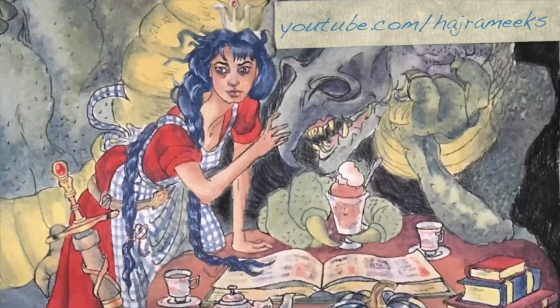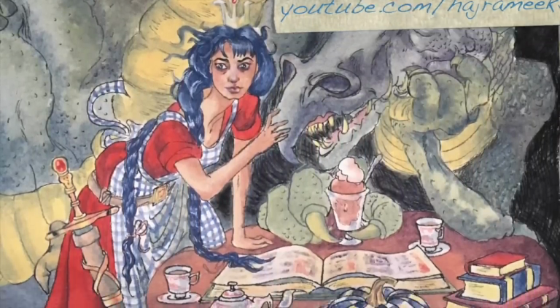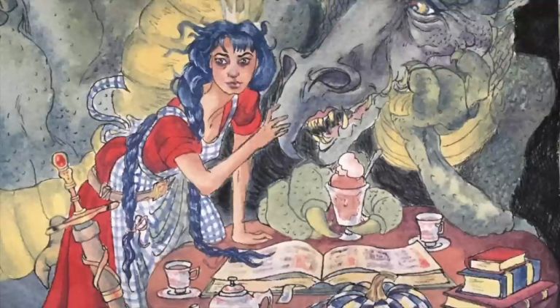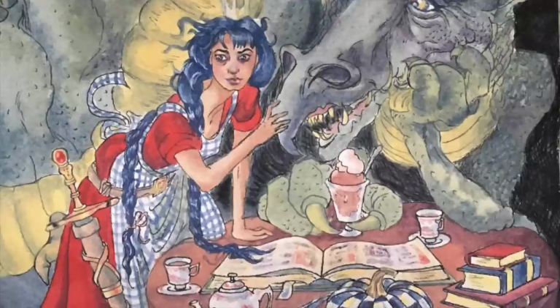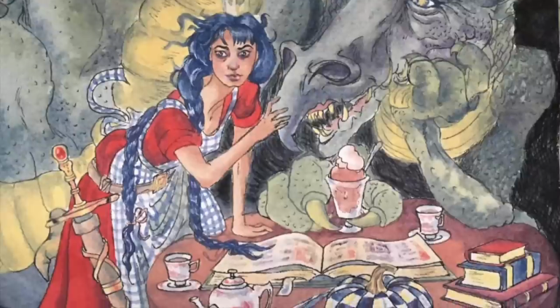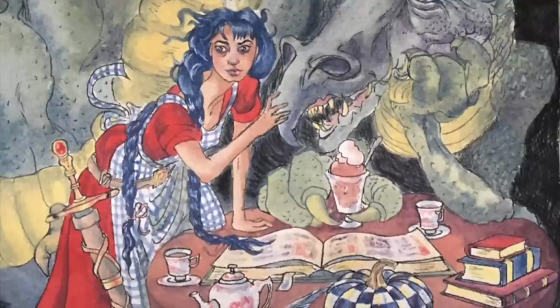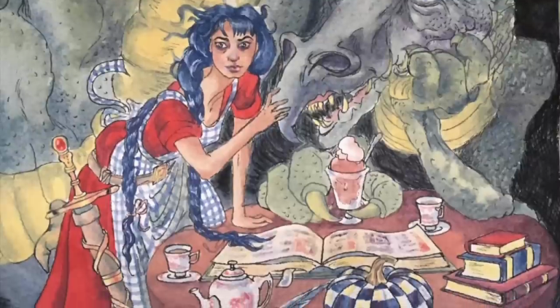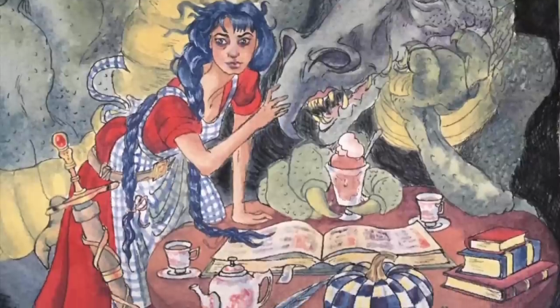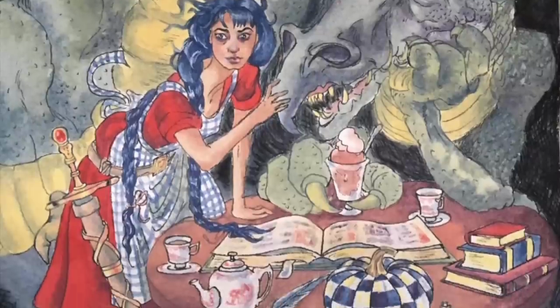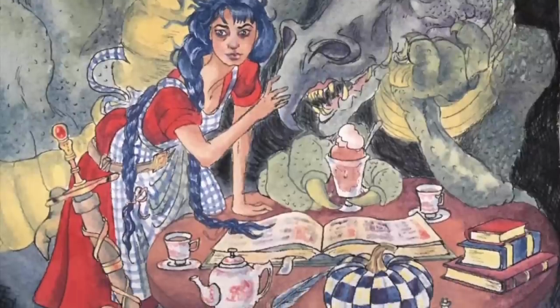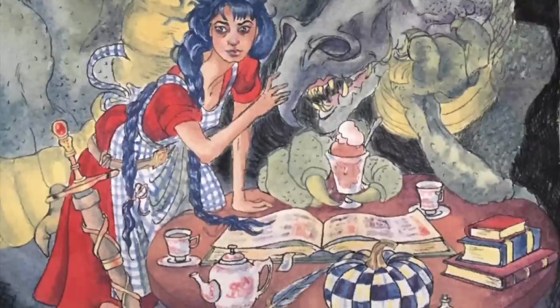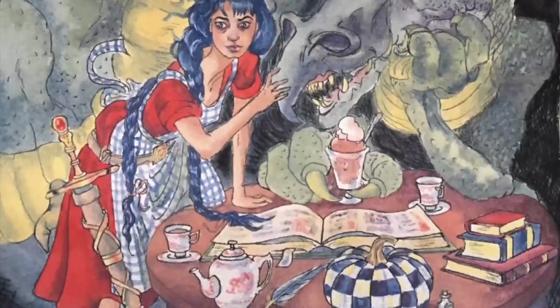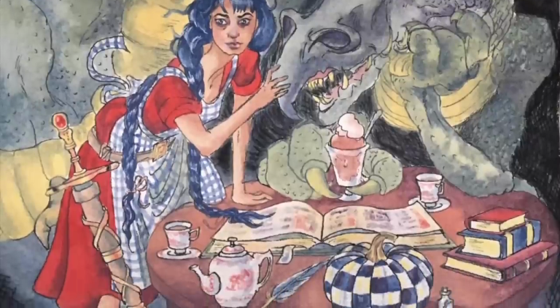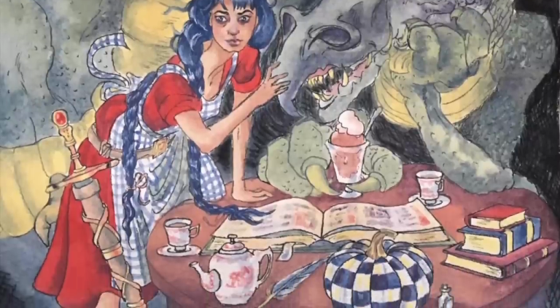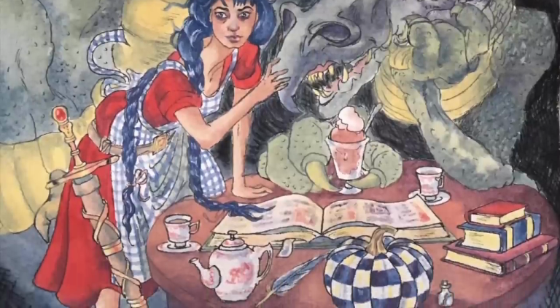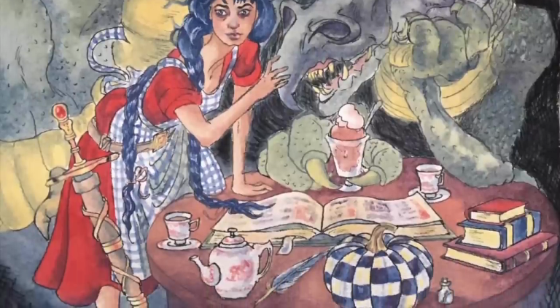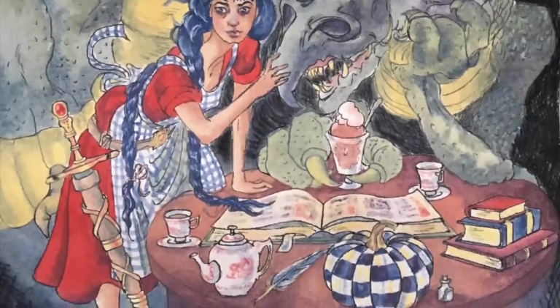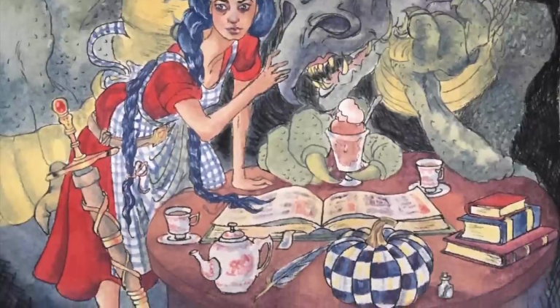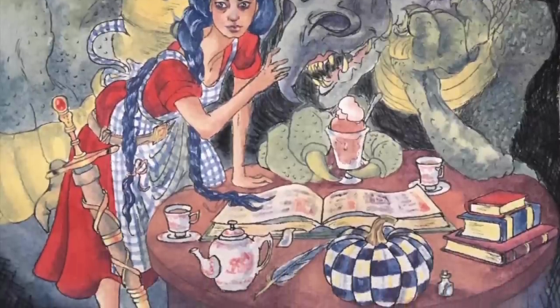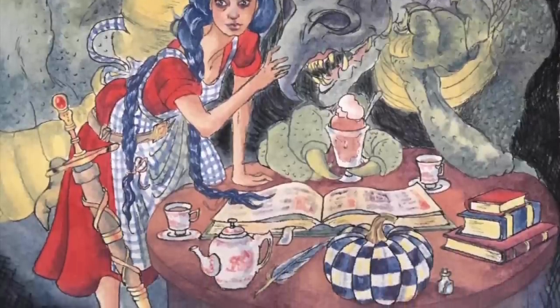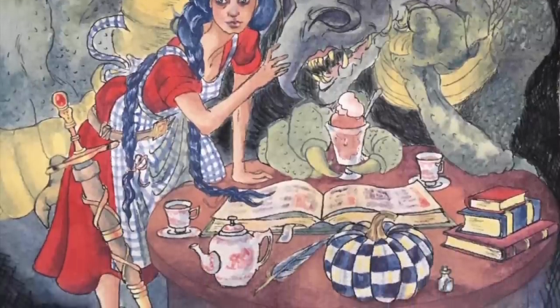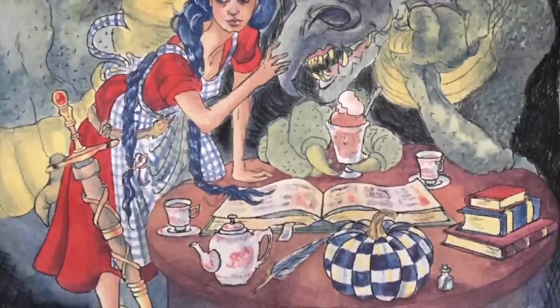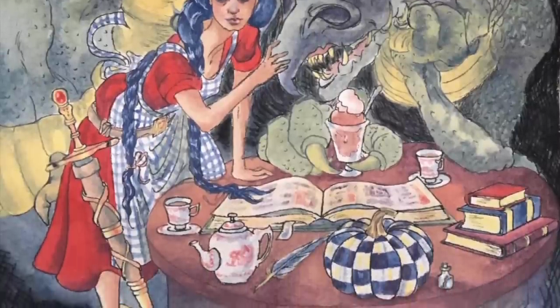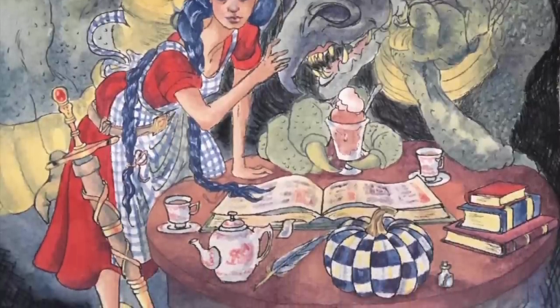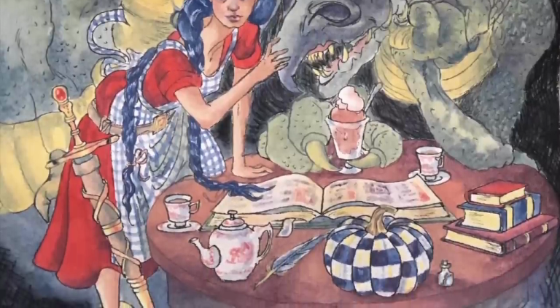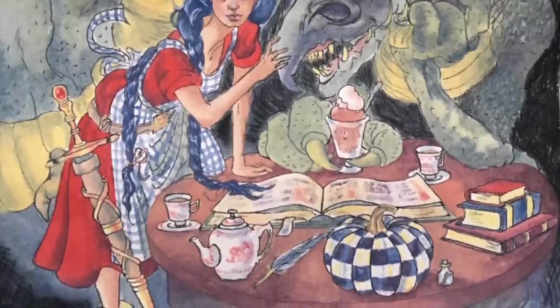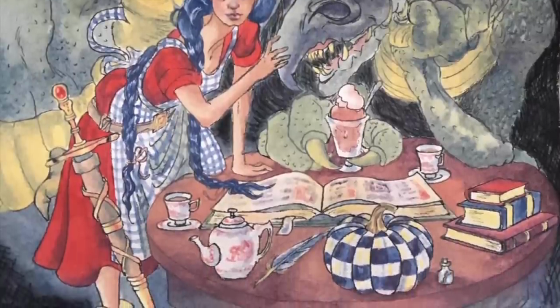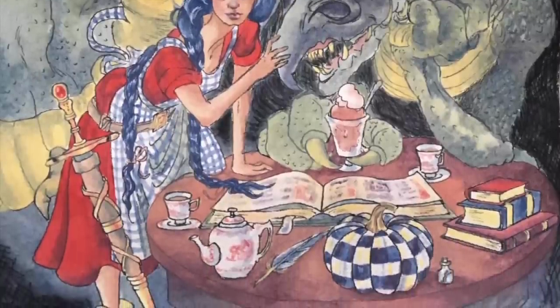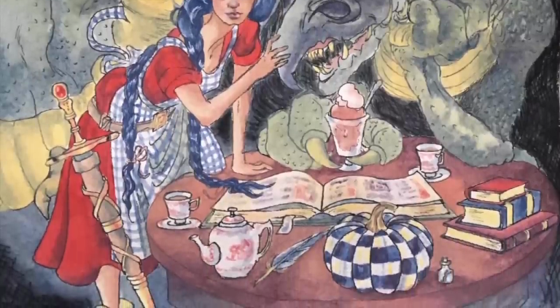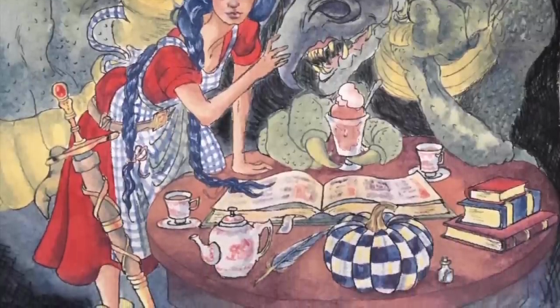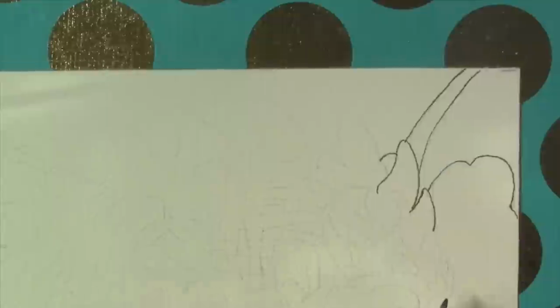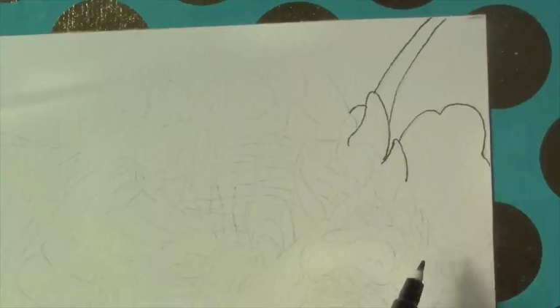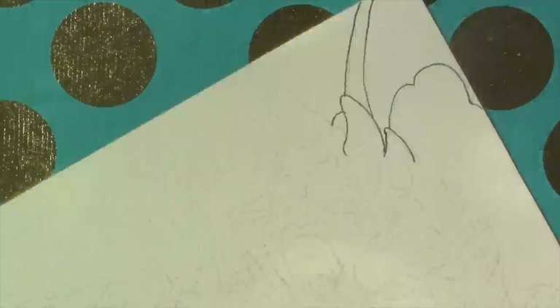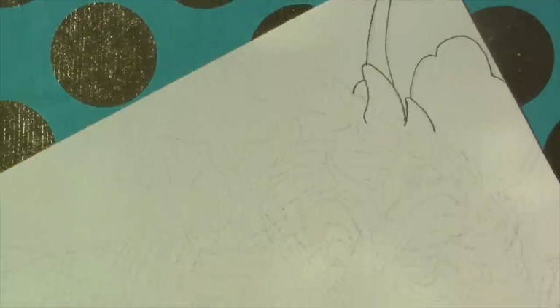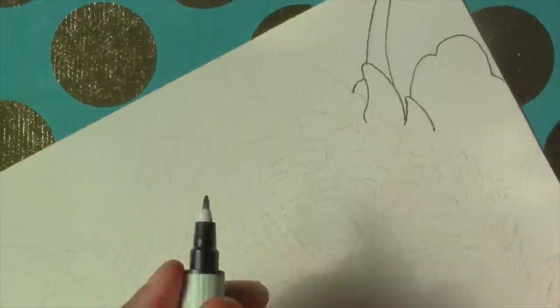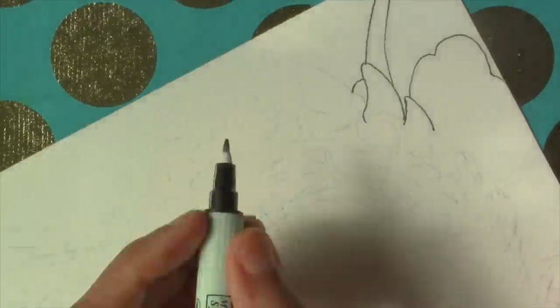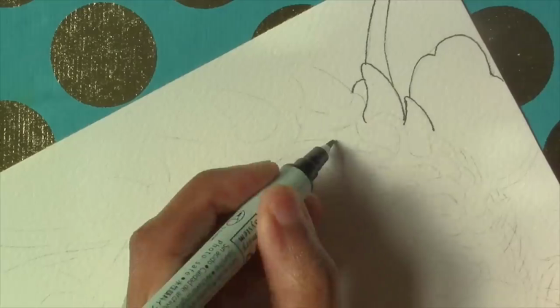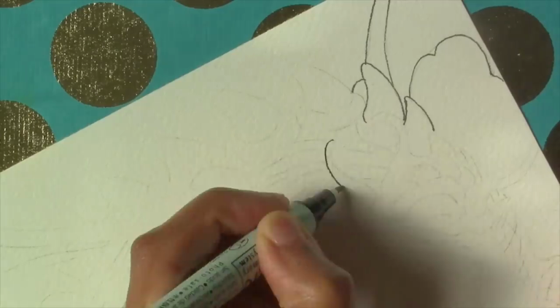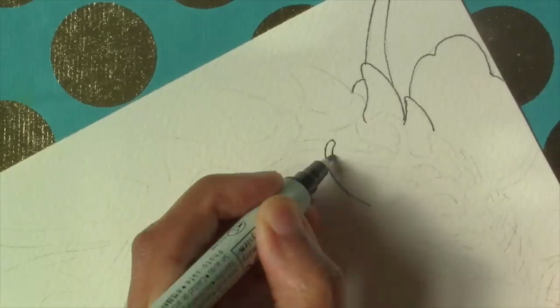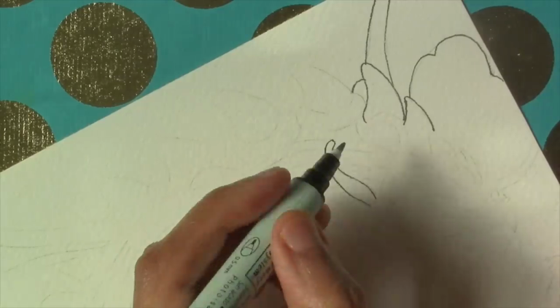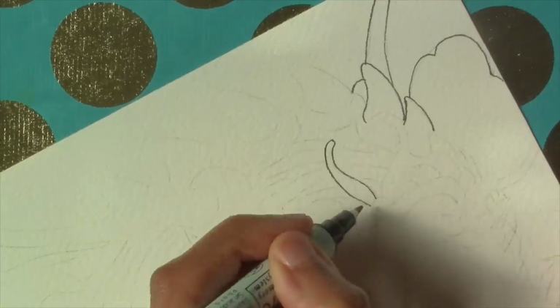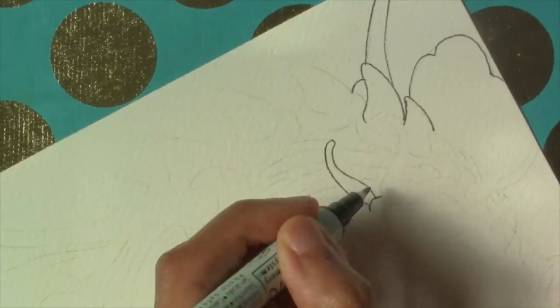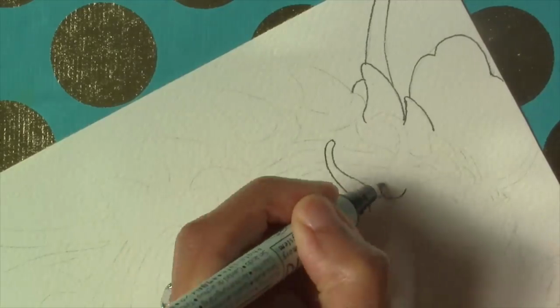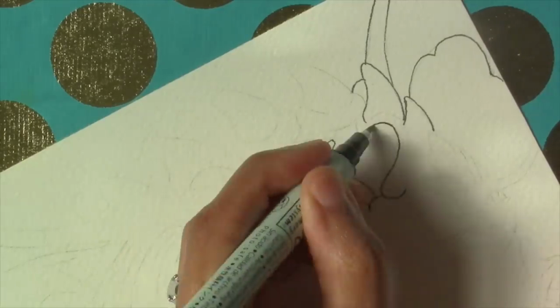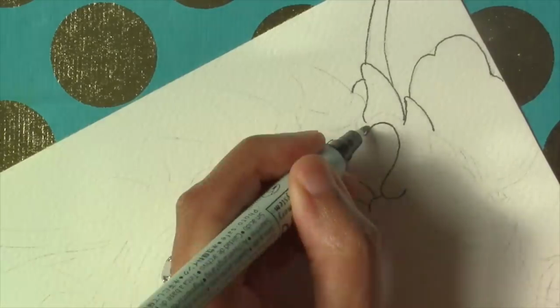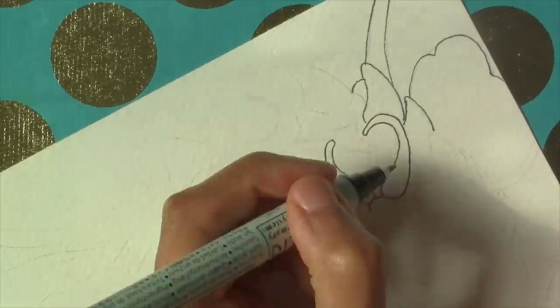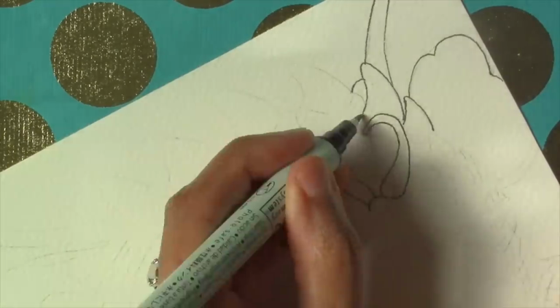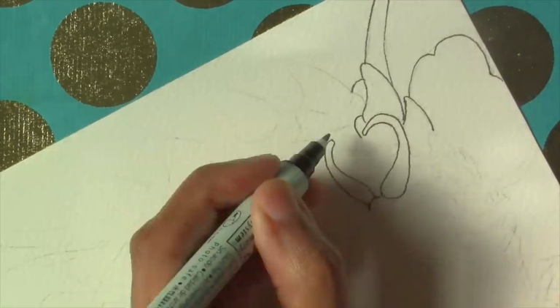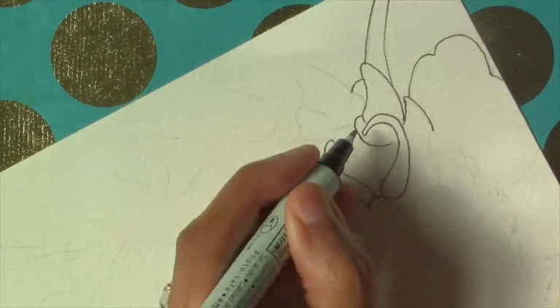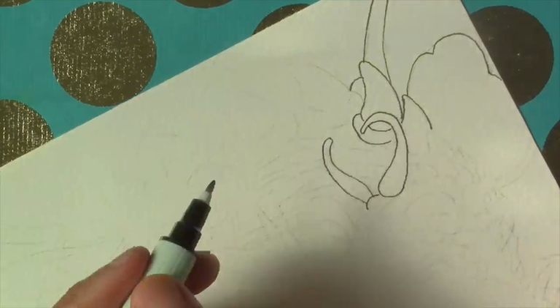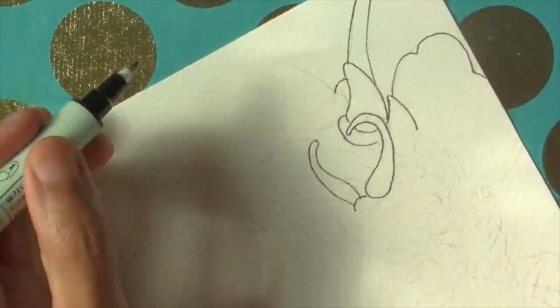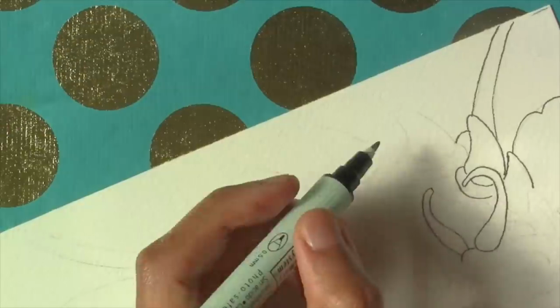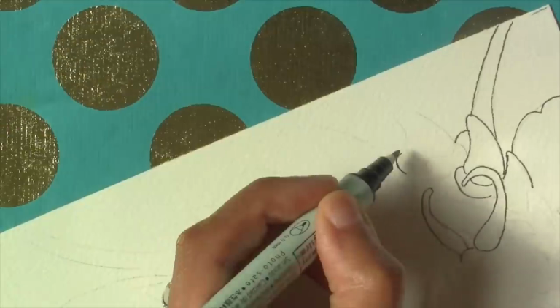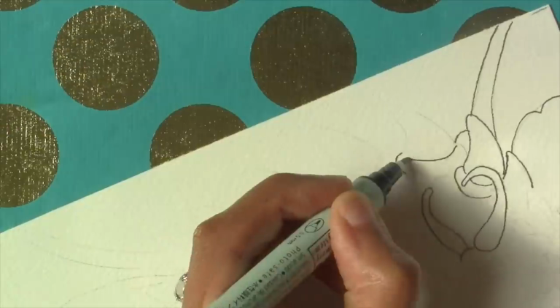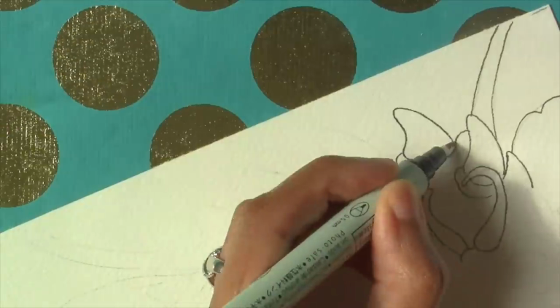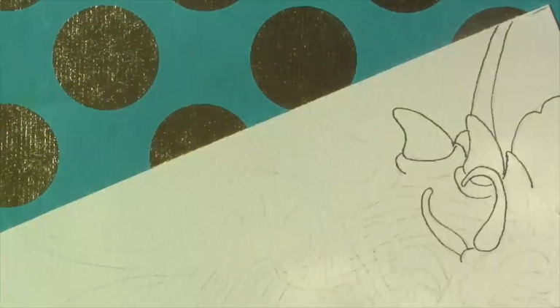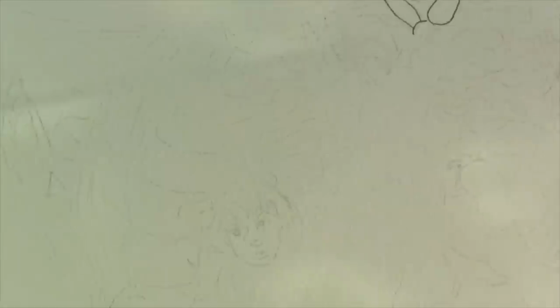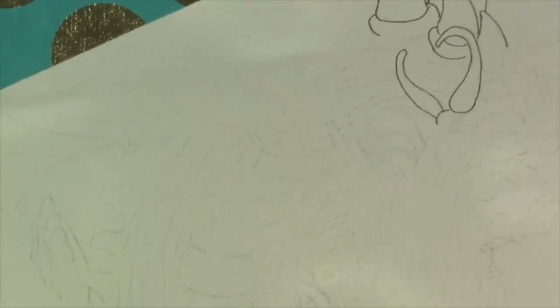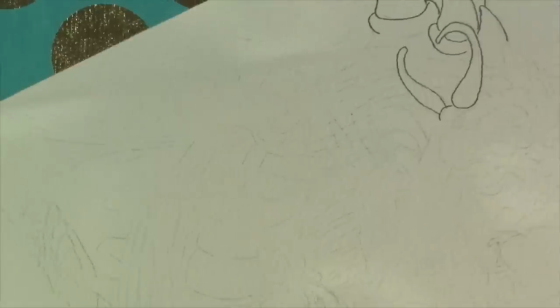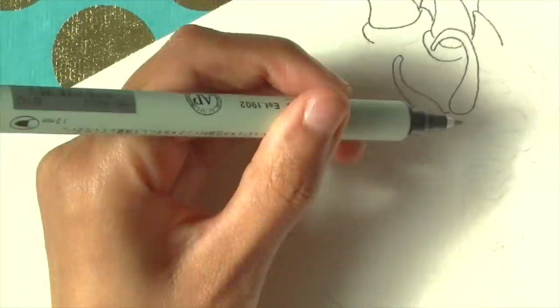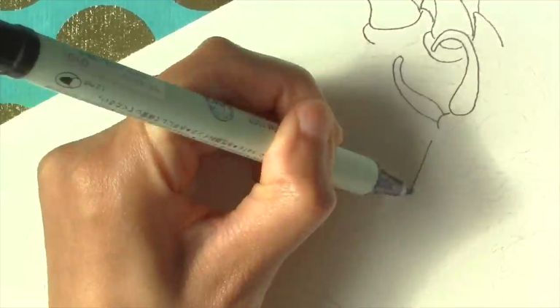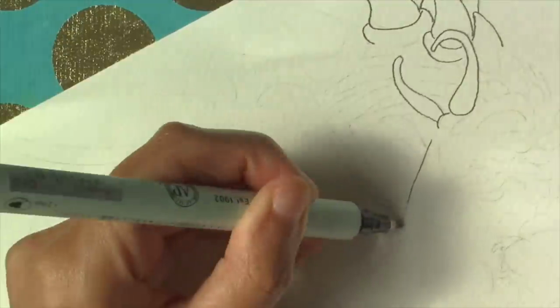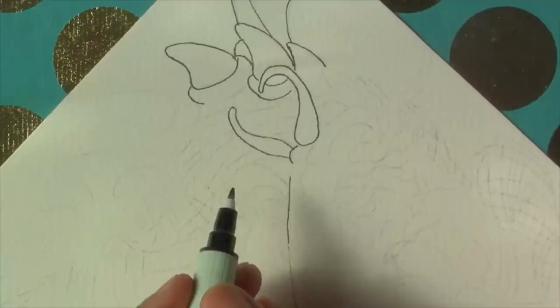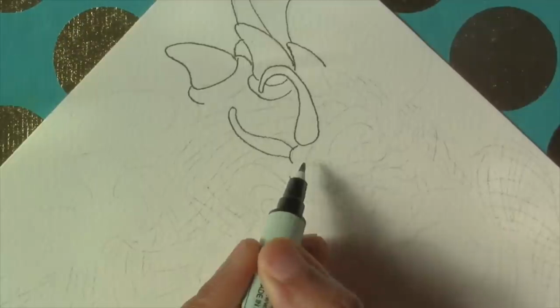I'm going to start by inking my pencil drawing with a Zig marker. This marker is archival, pigment-based, and waterproof.